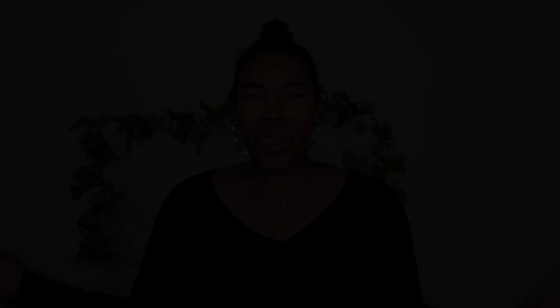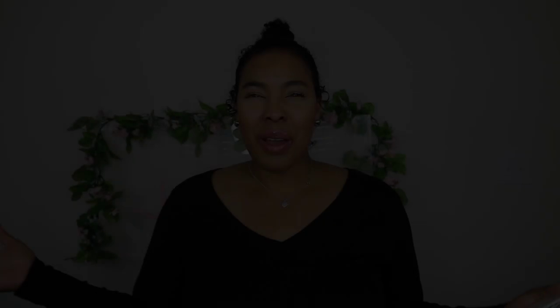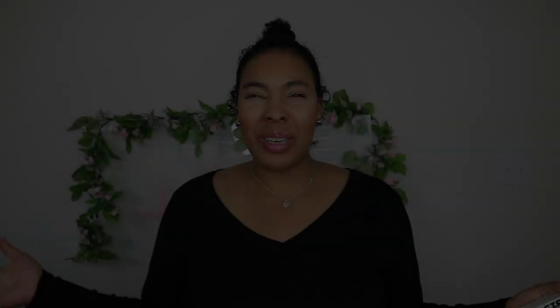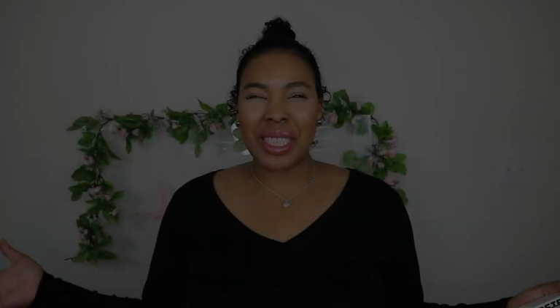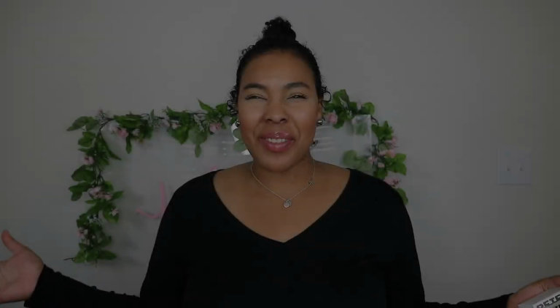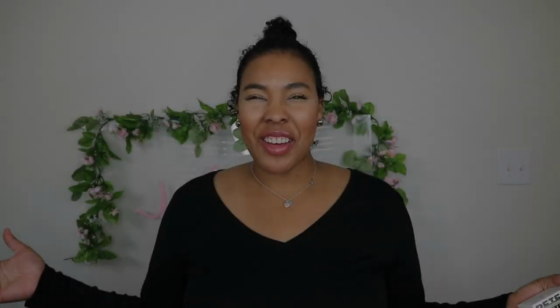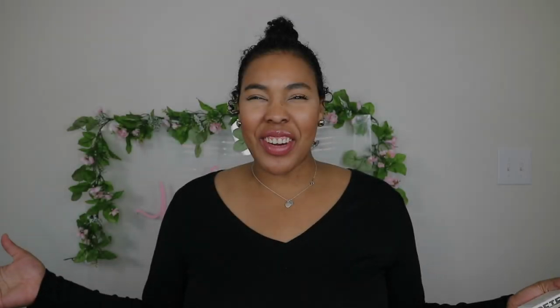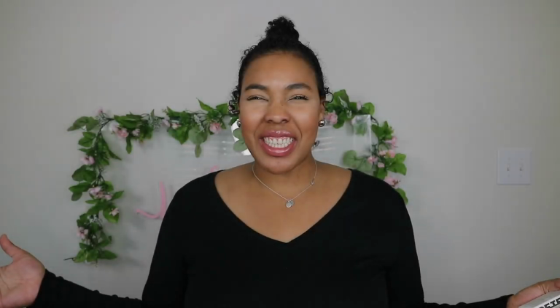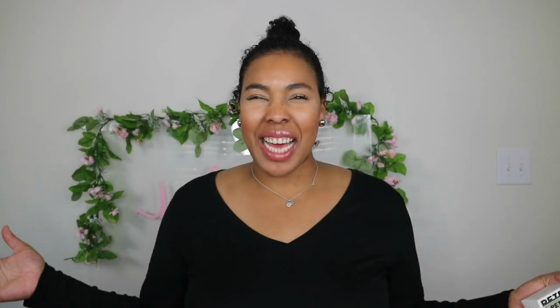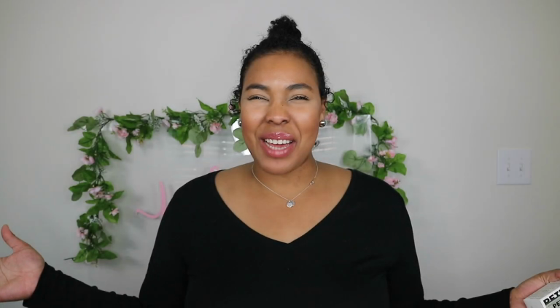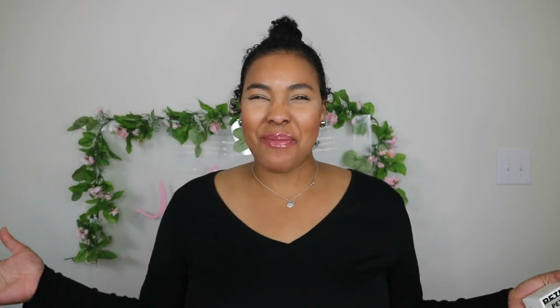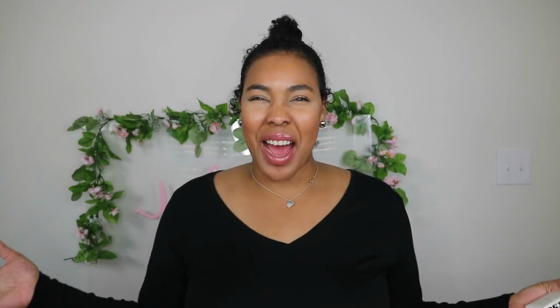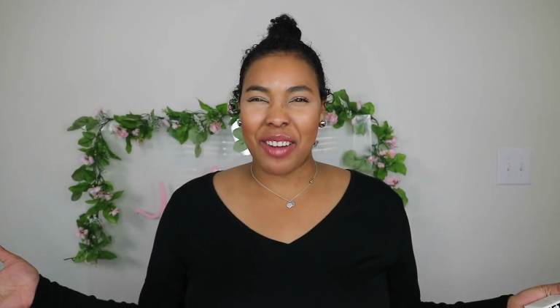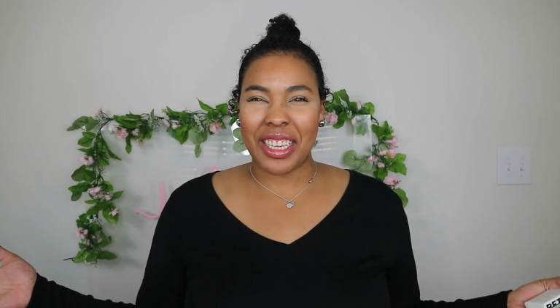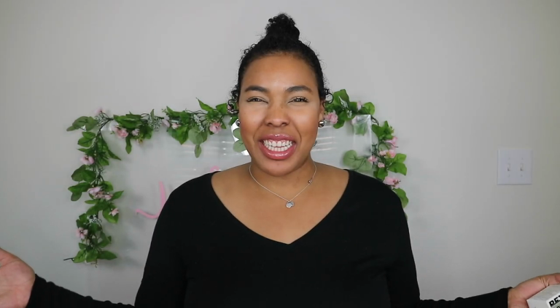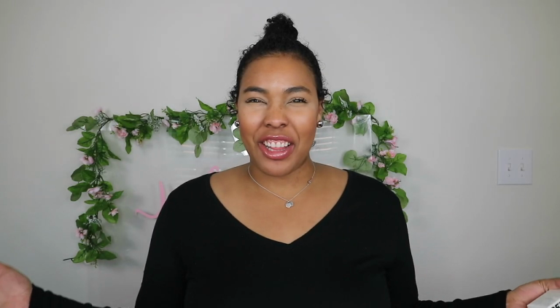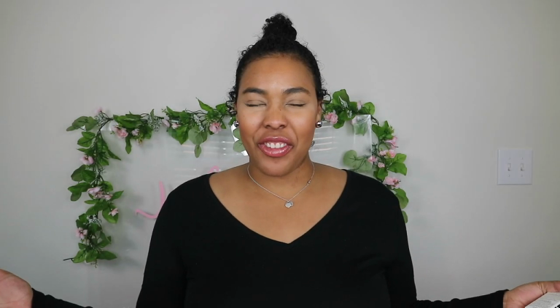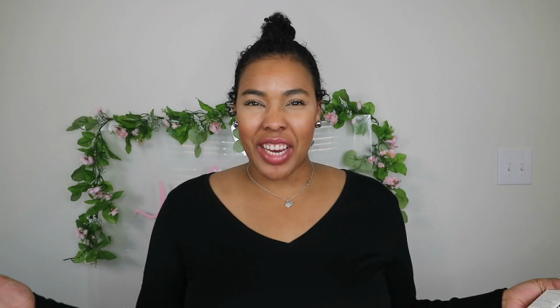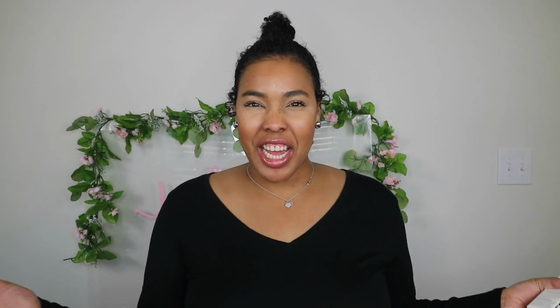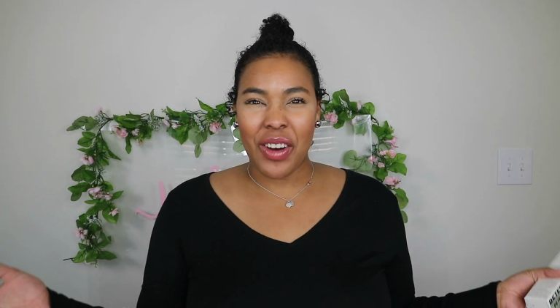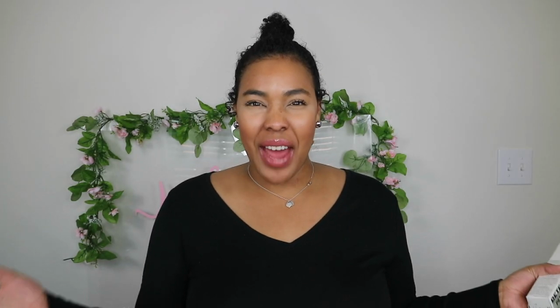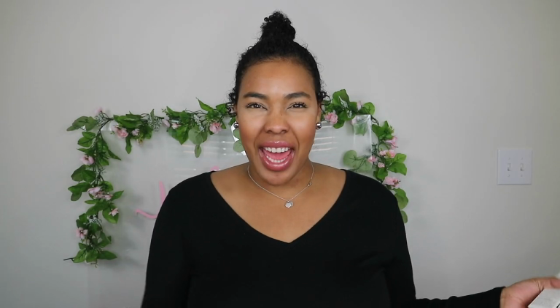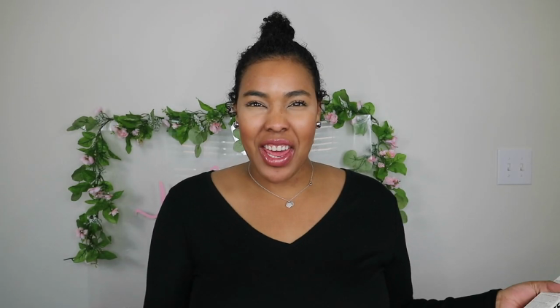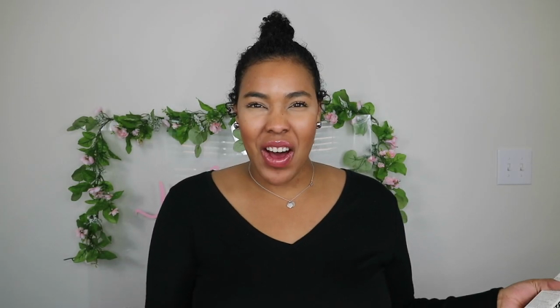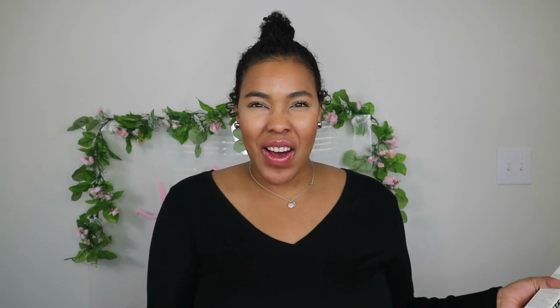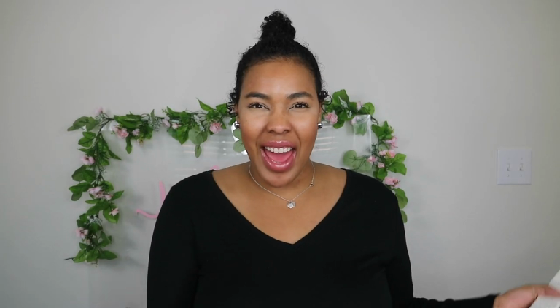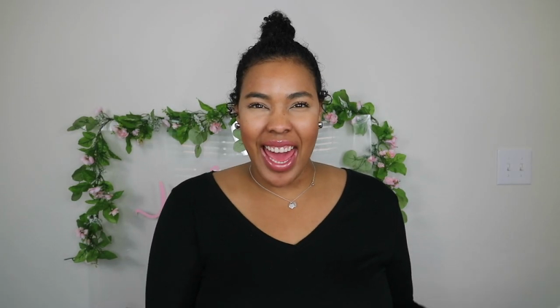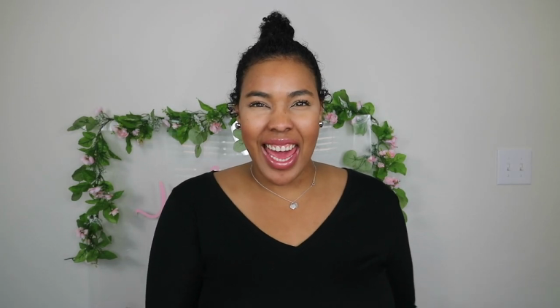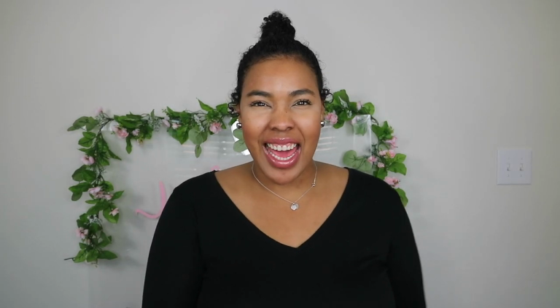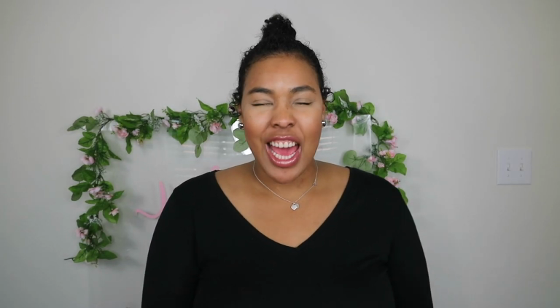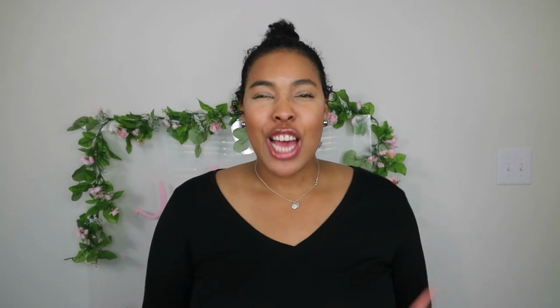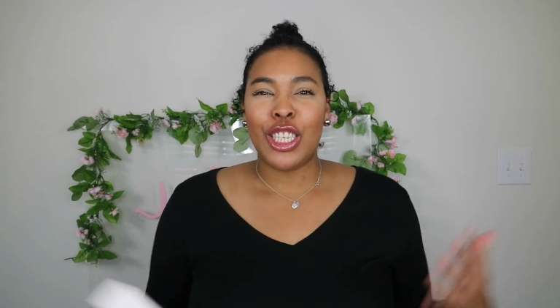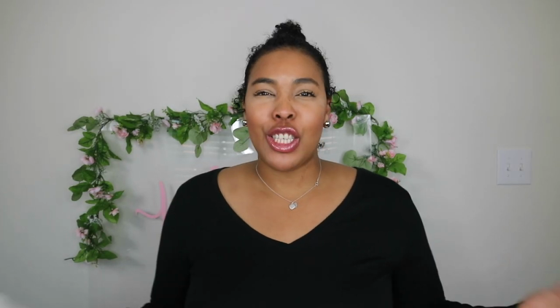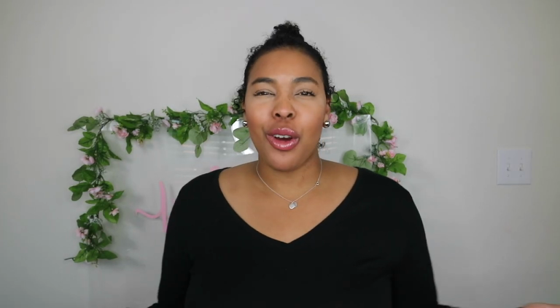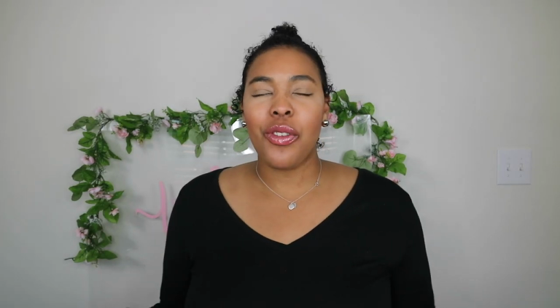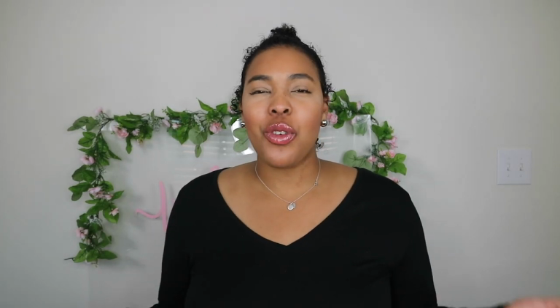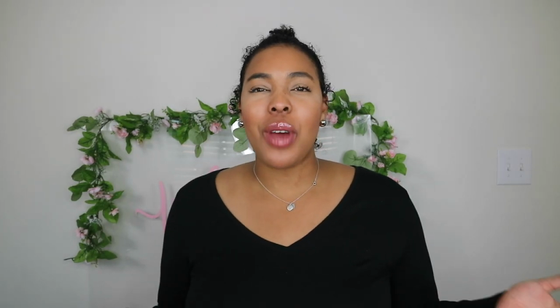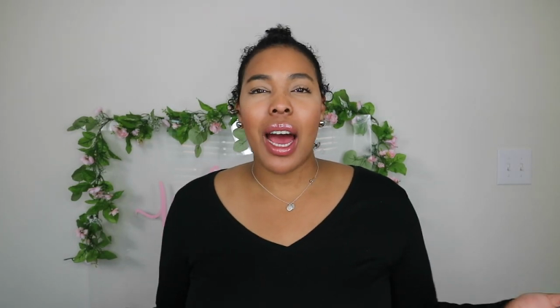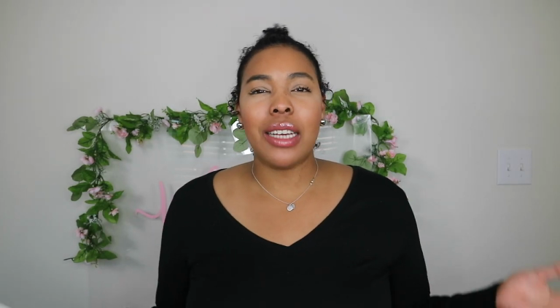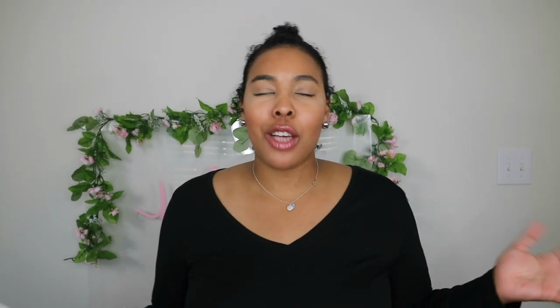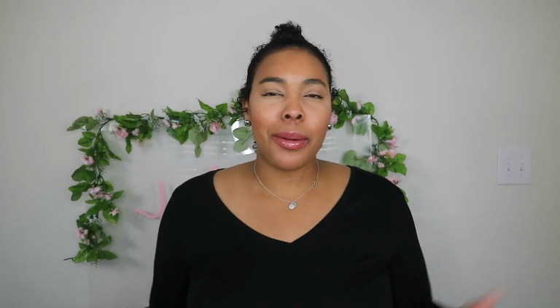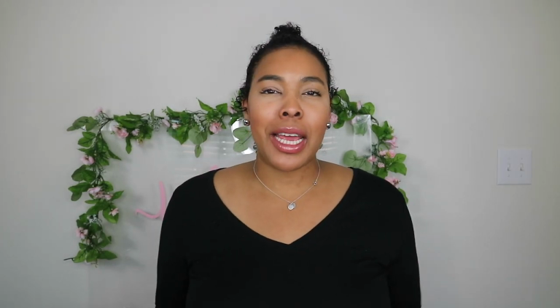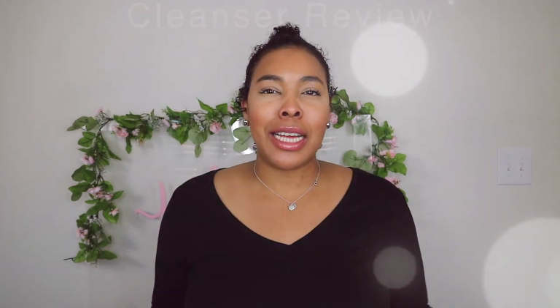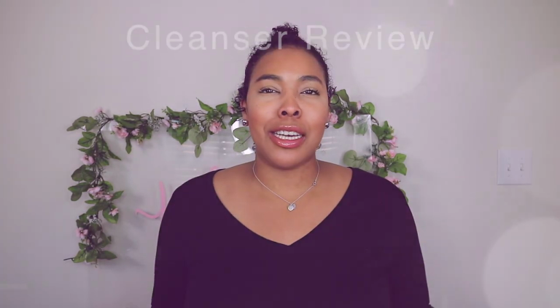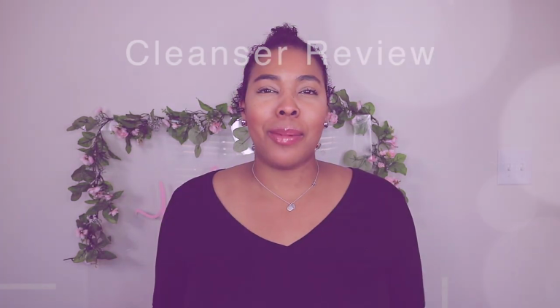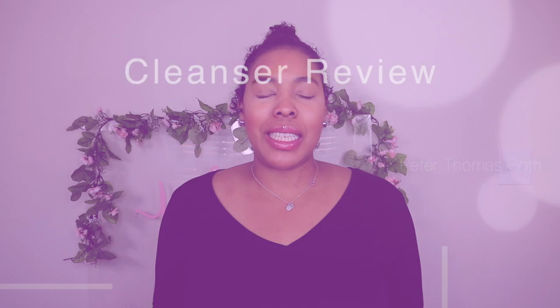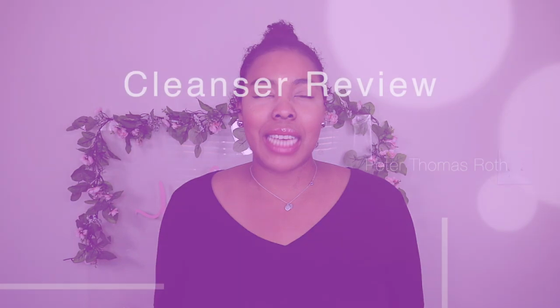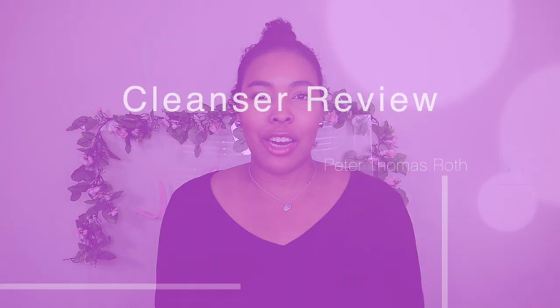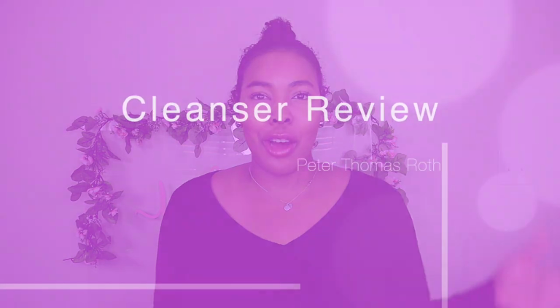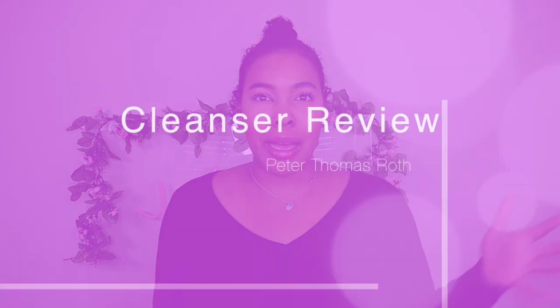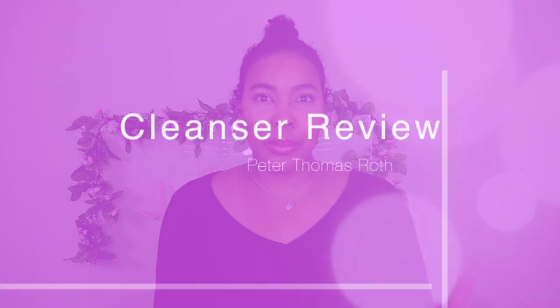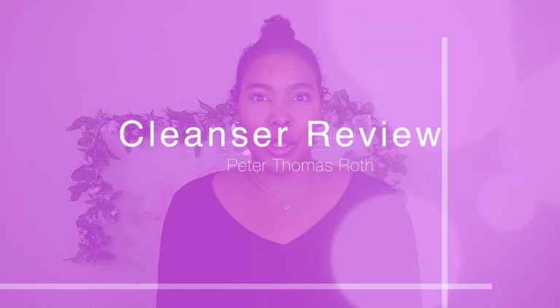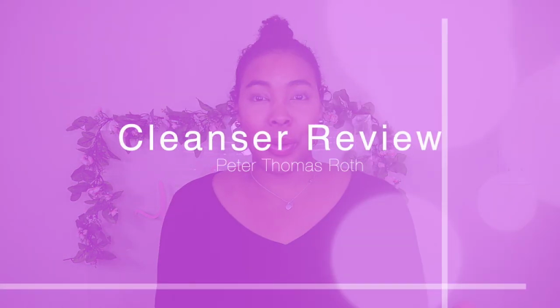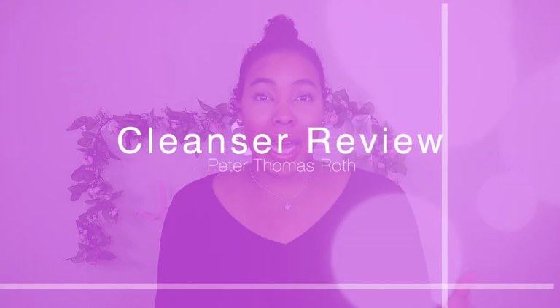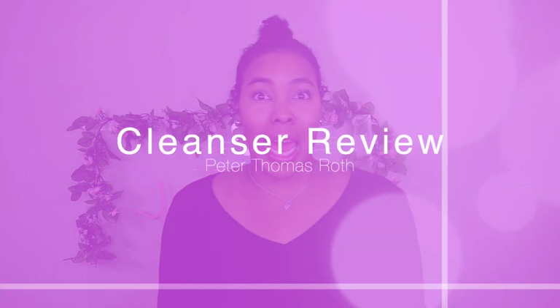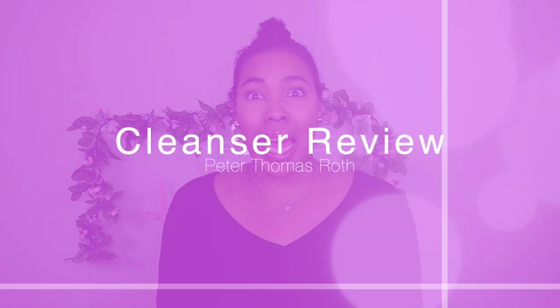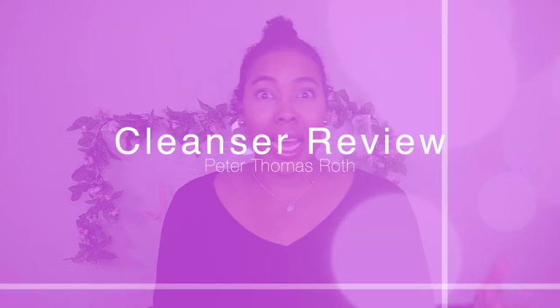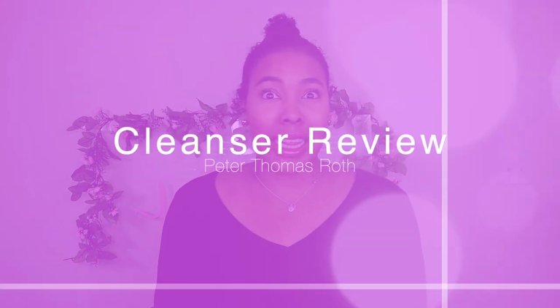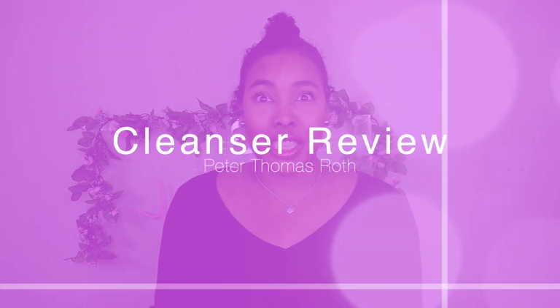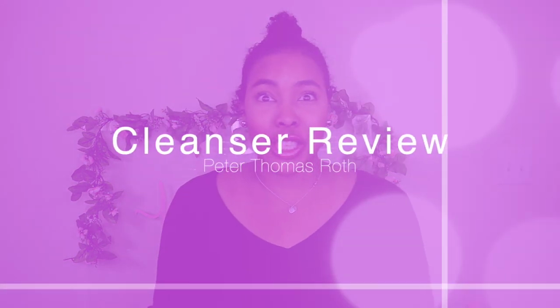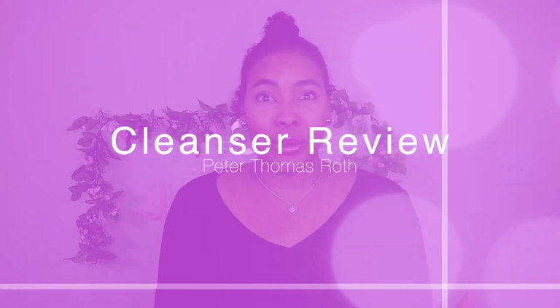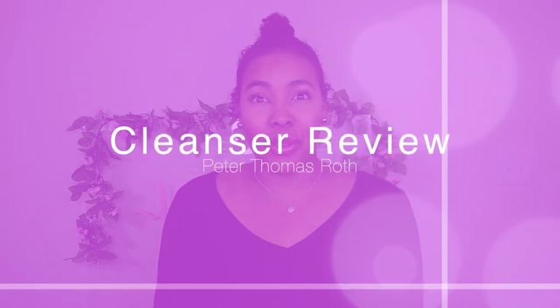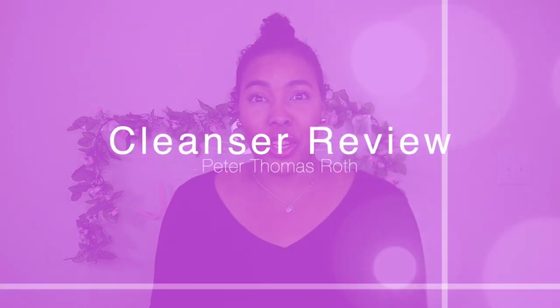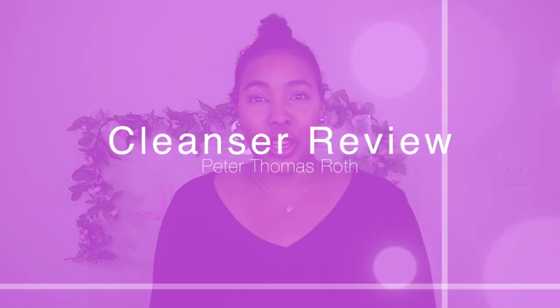What's up lovebugs! I am back with another video. Hey y'all! So if you guys already can't tell by the title, I am doing a cleanser review.